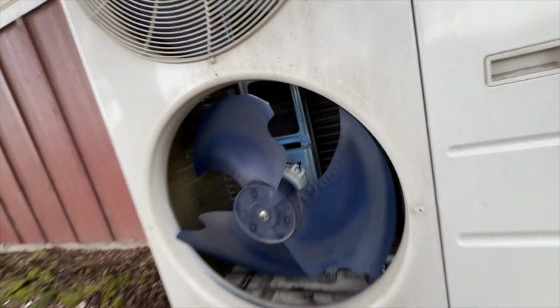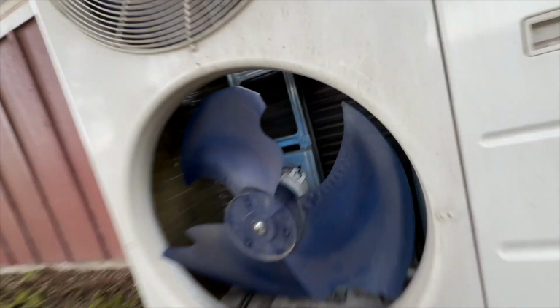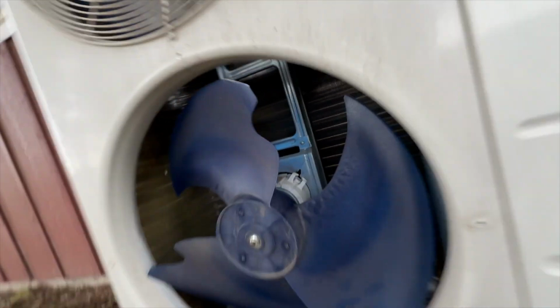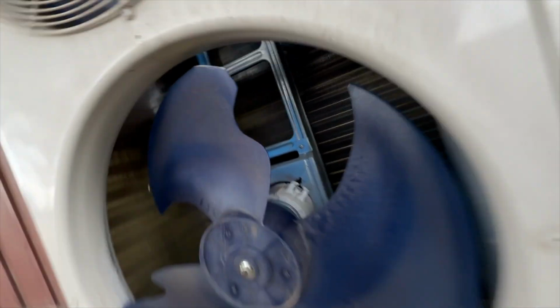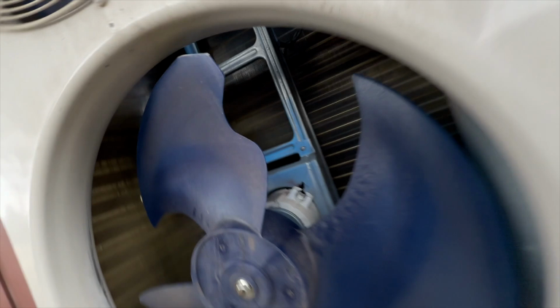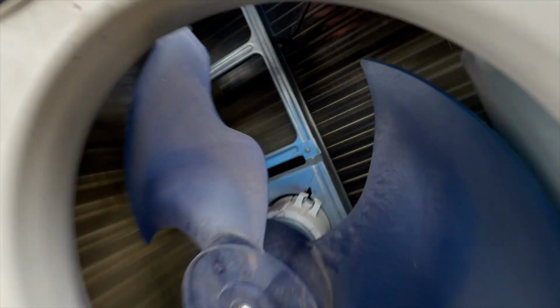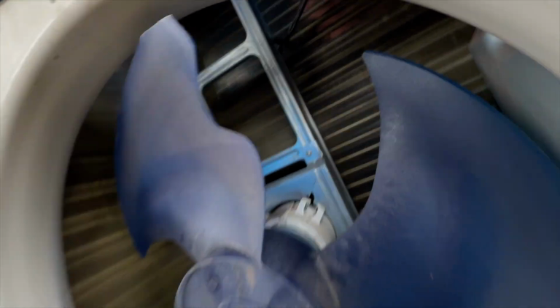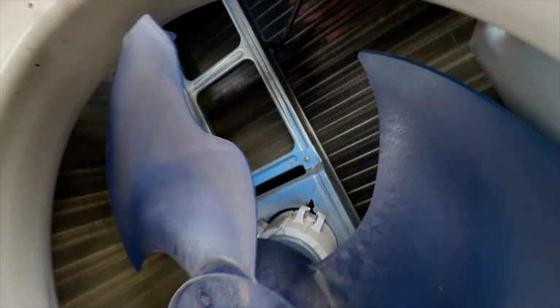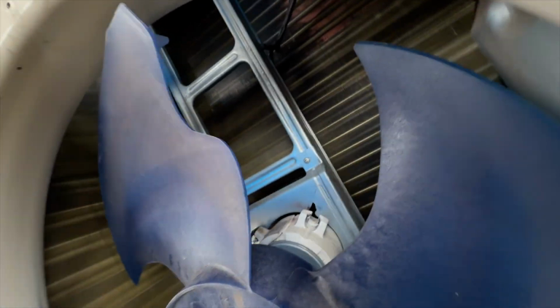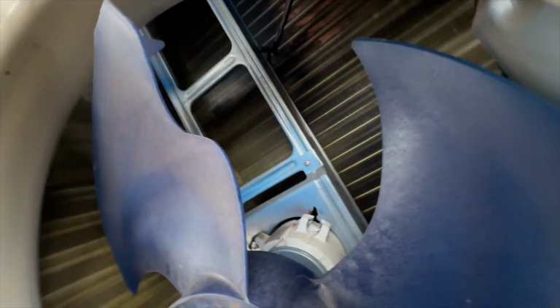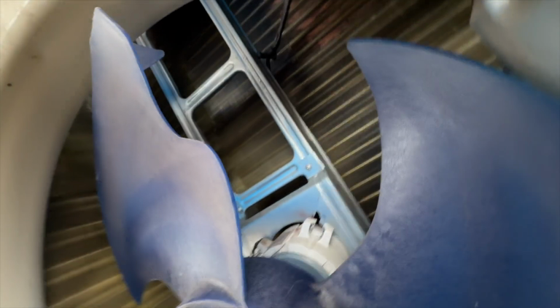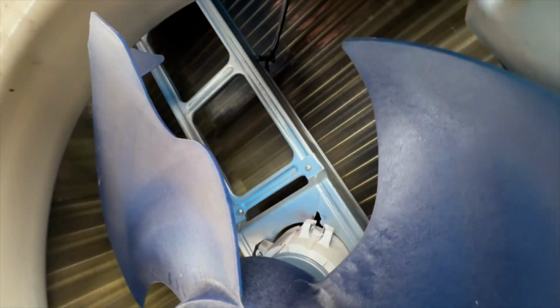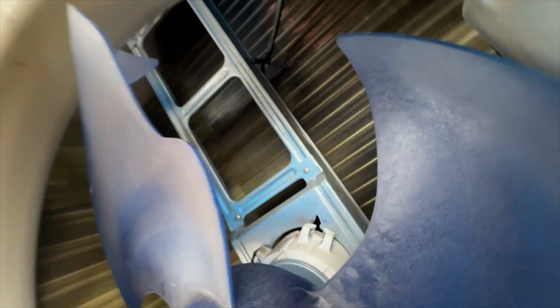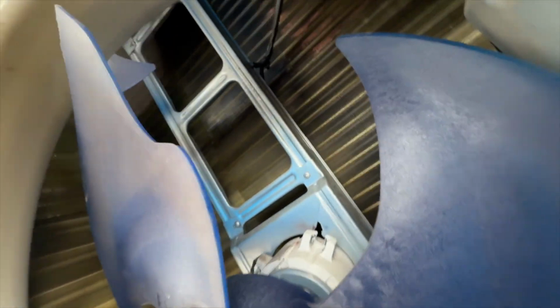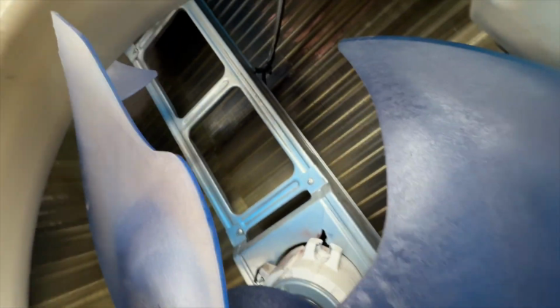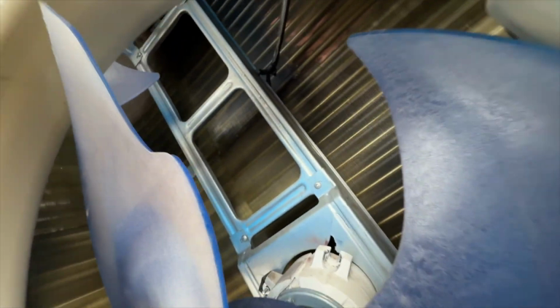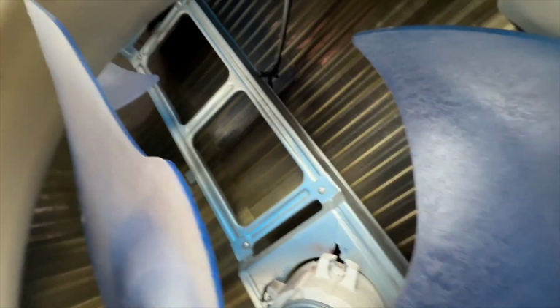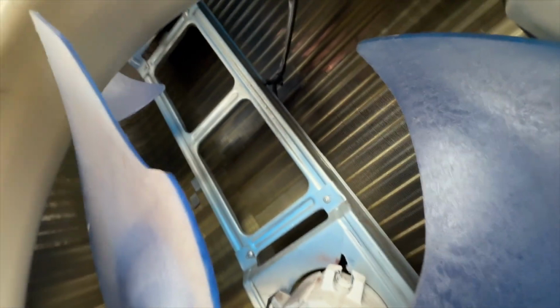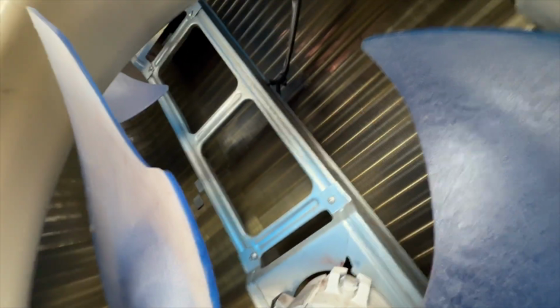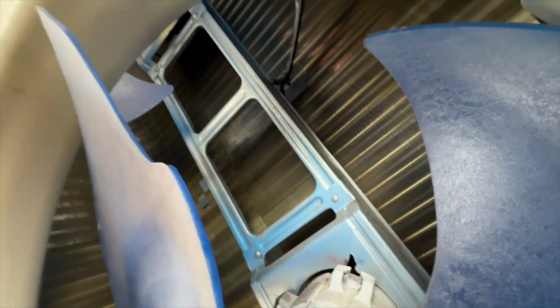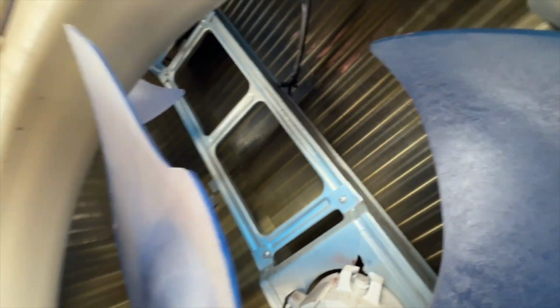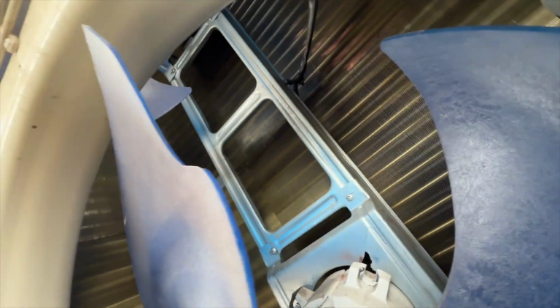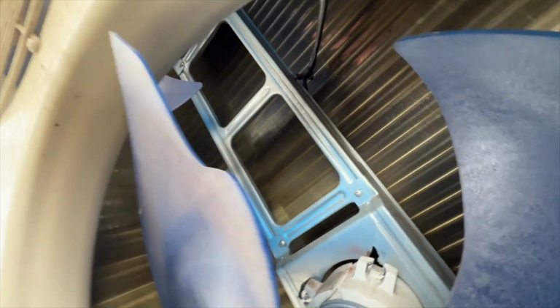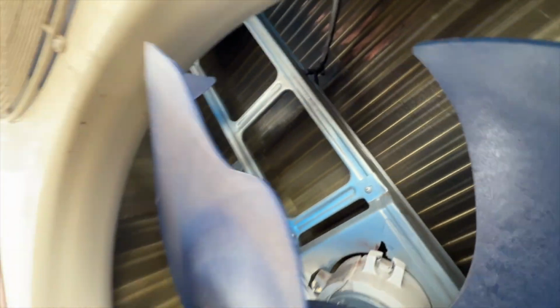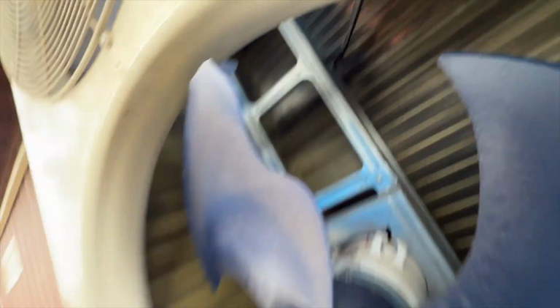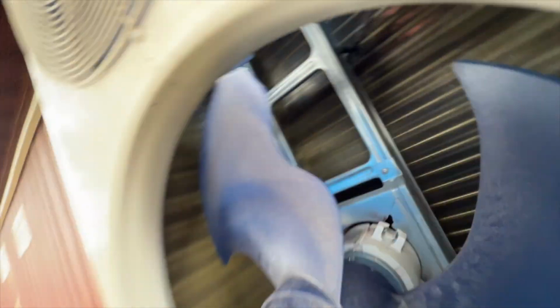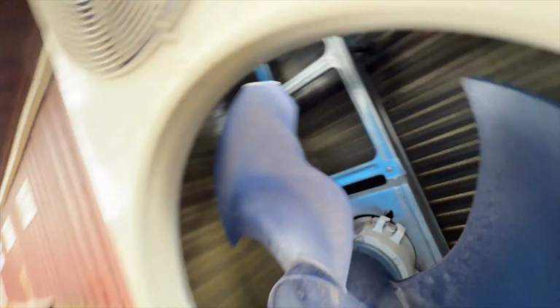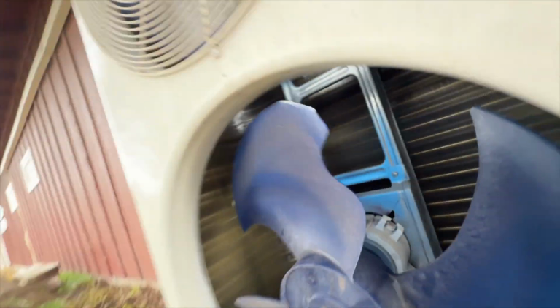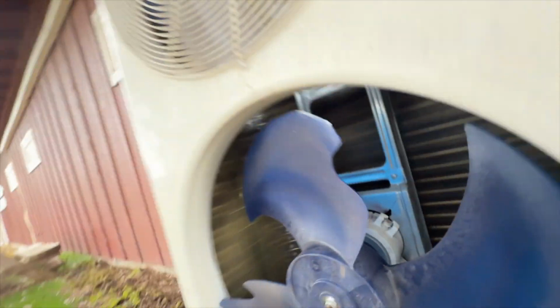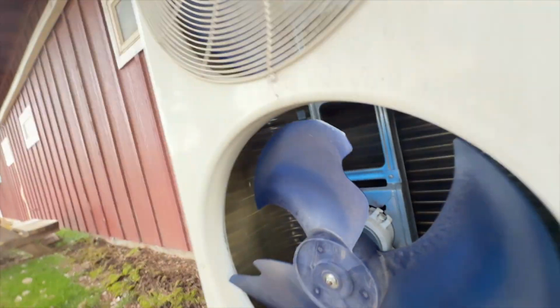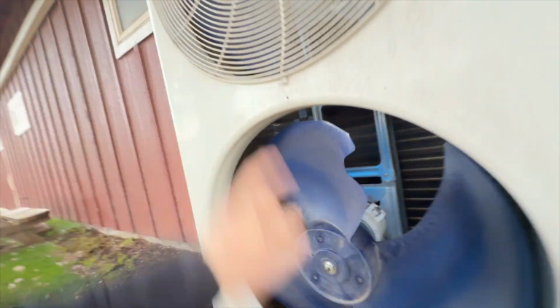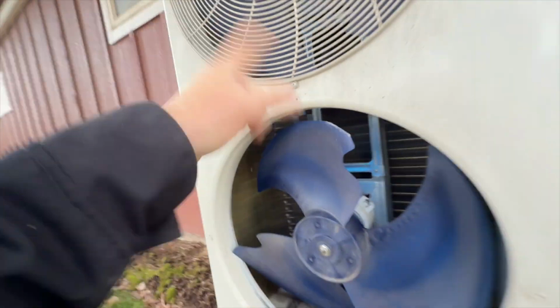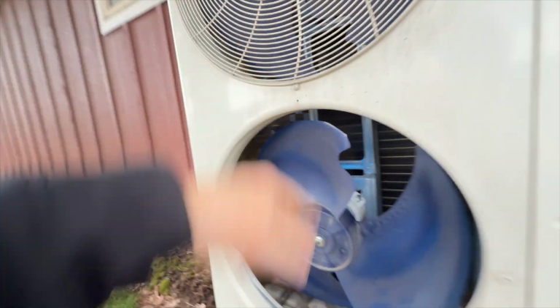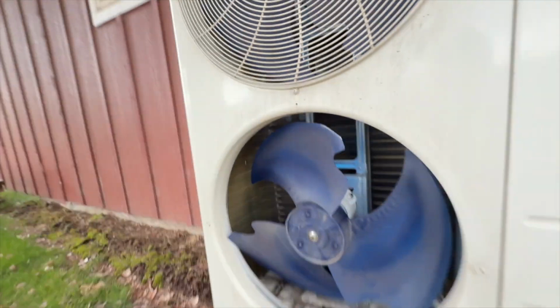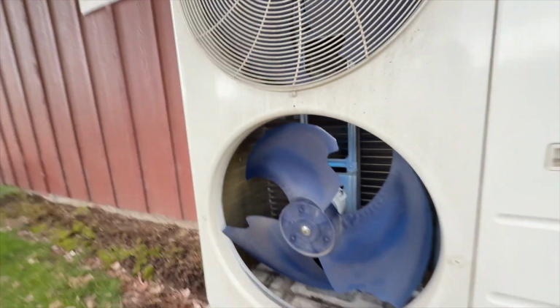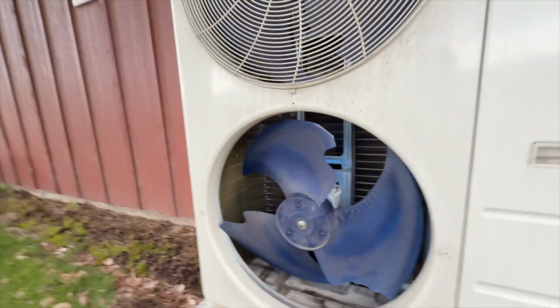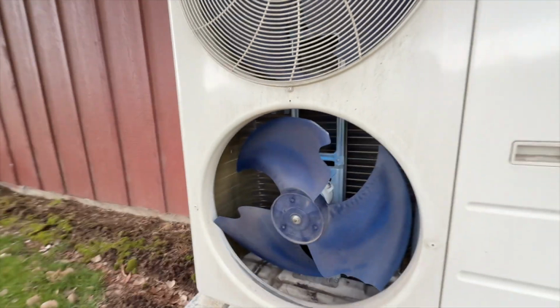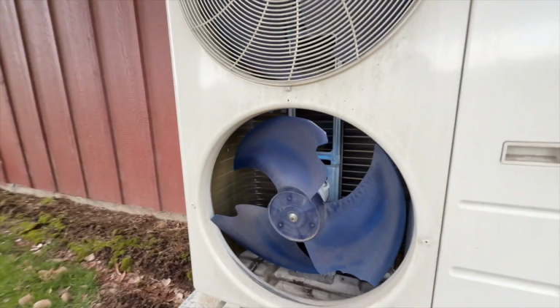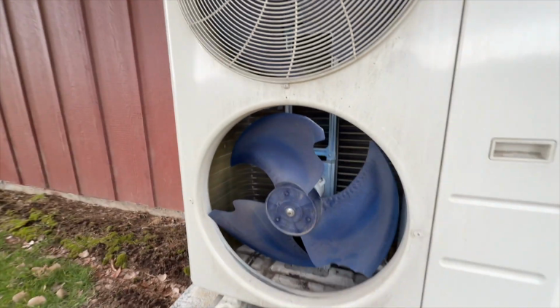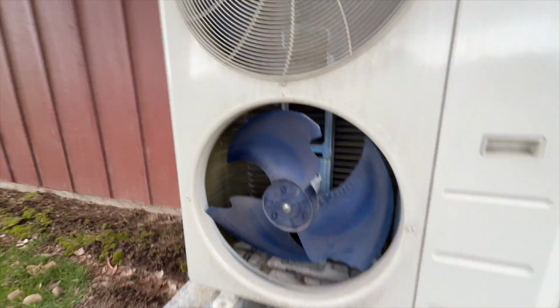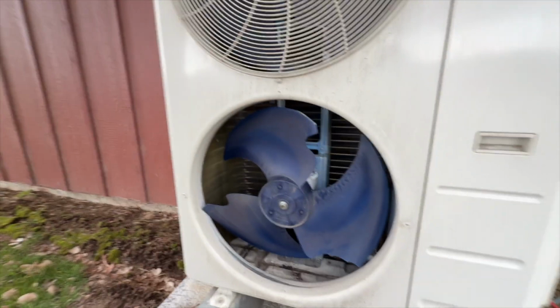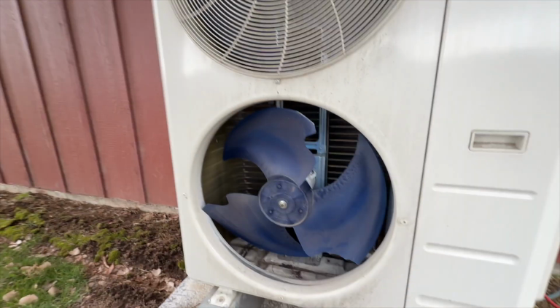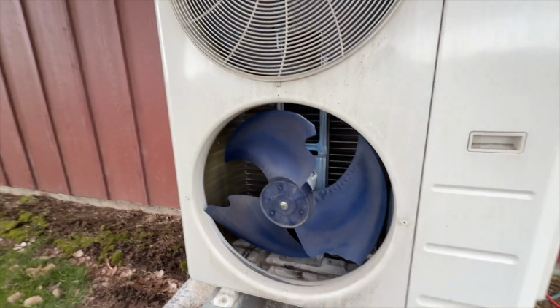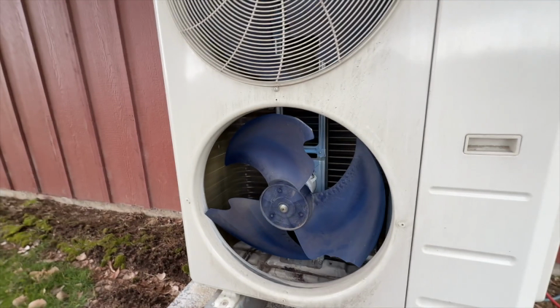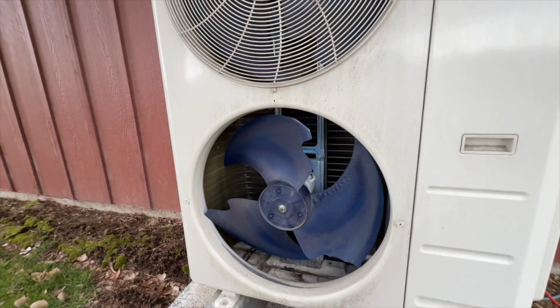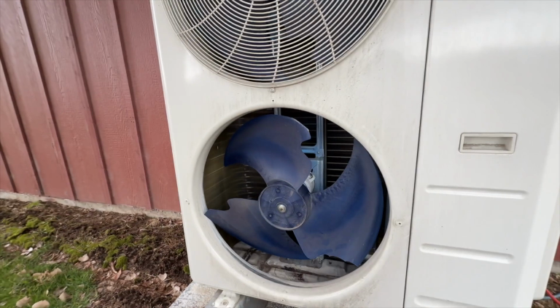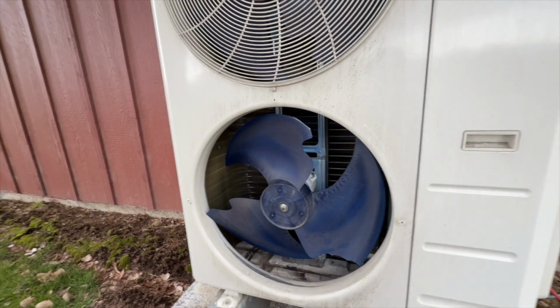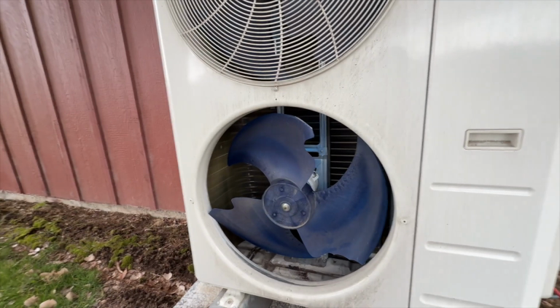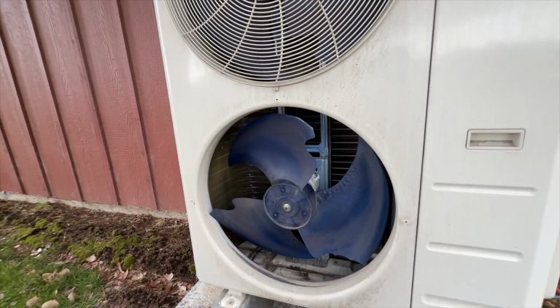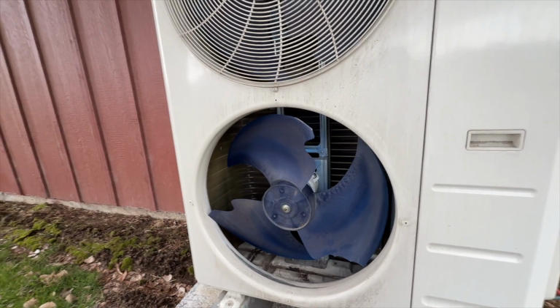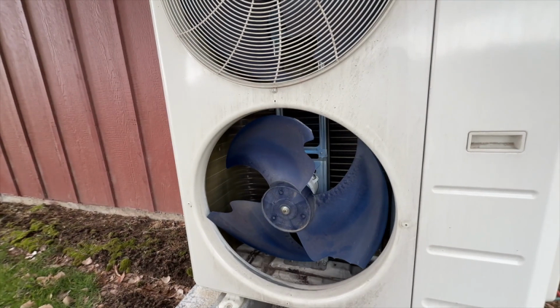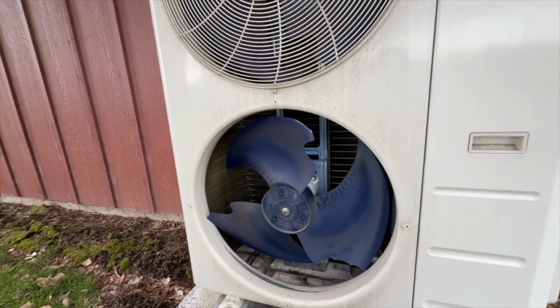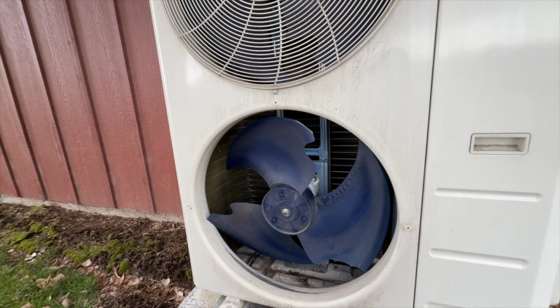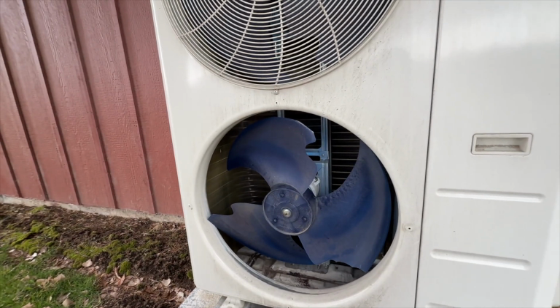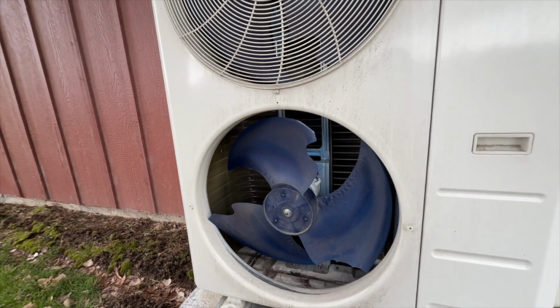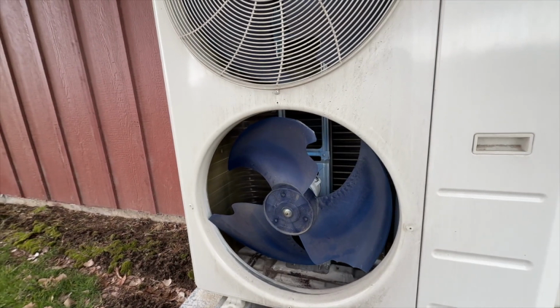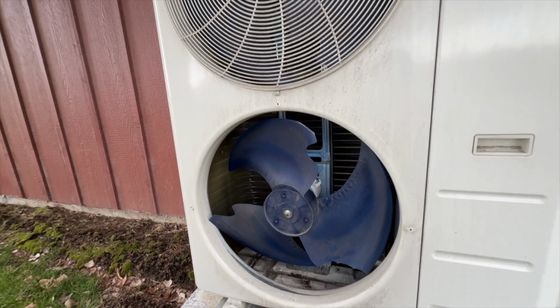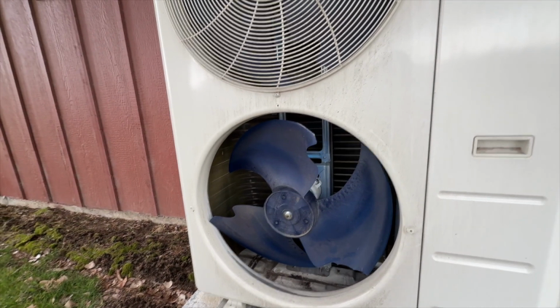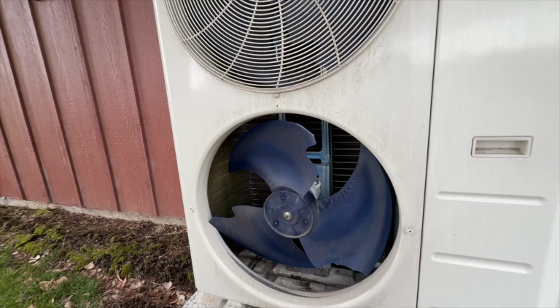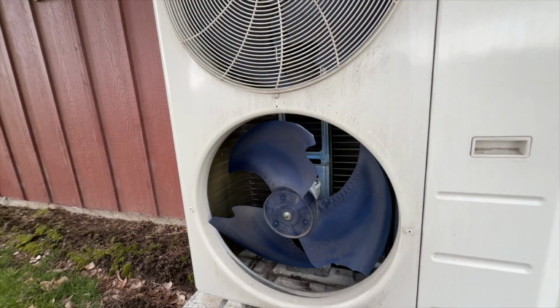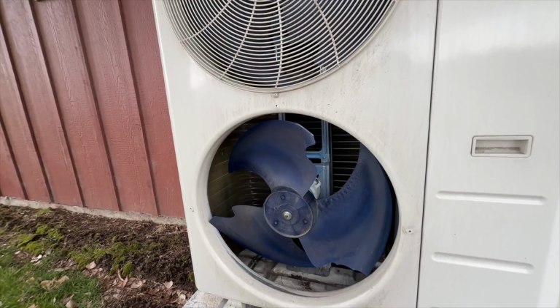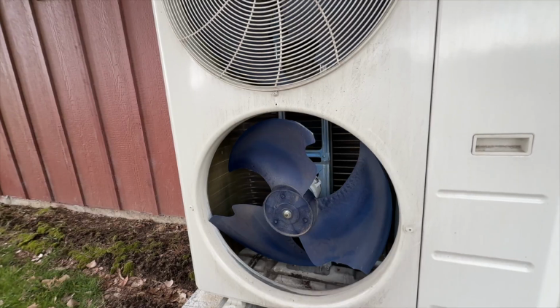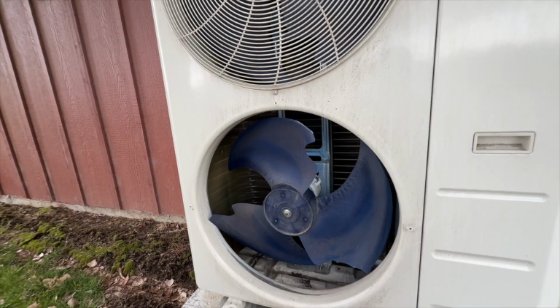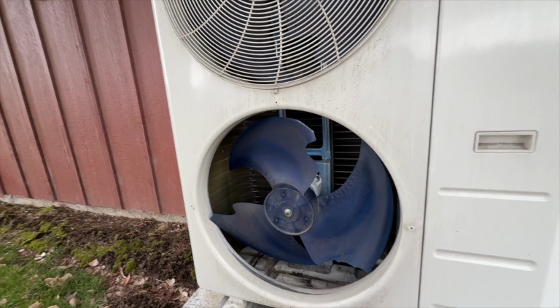It looks like it's all one piece, so I'll probably have to change out both. We're going to go ahead and do that.